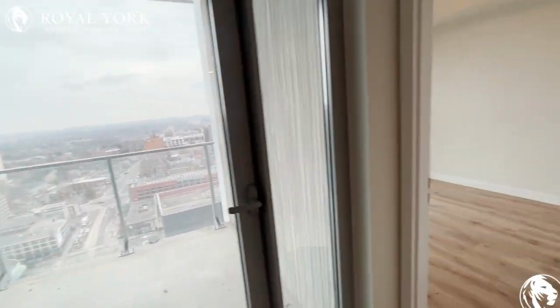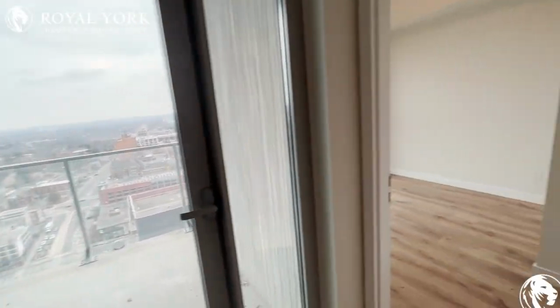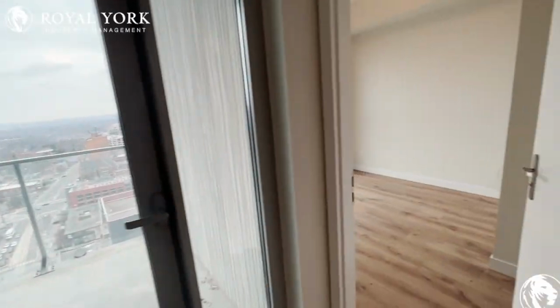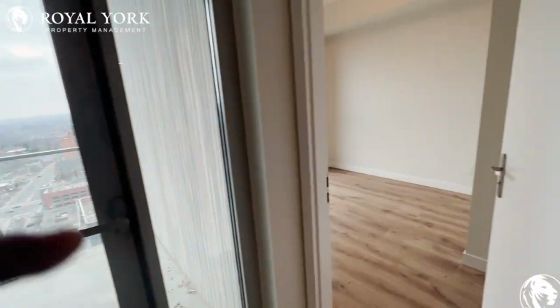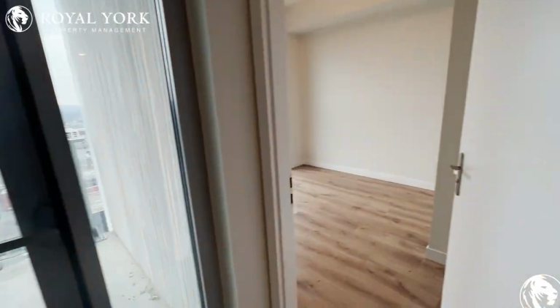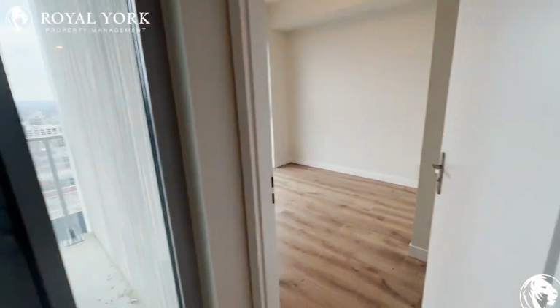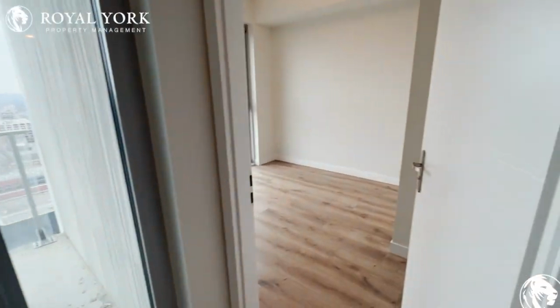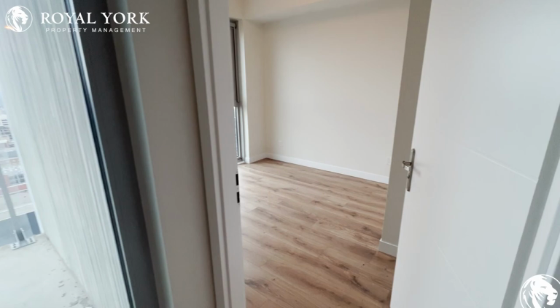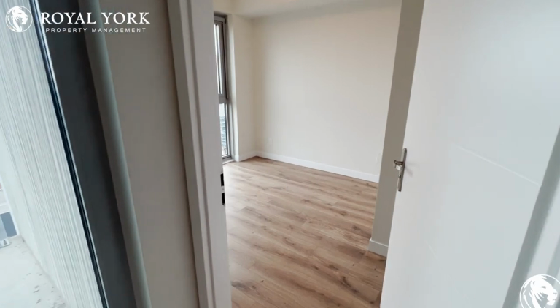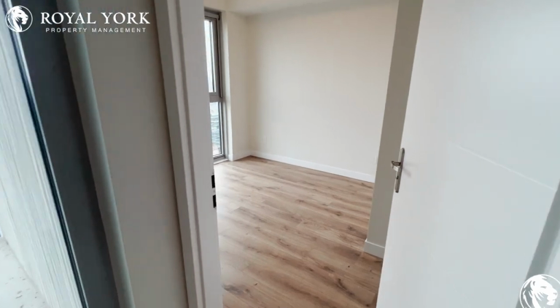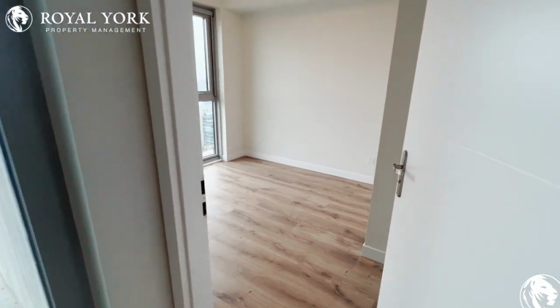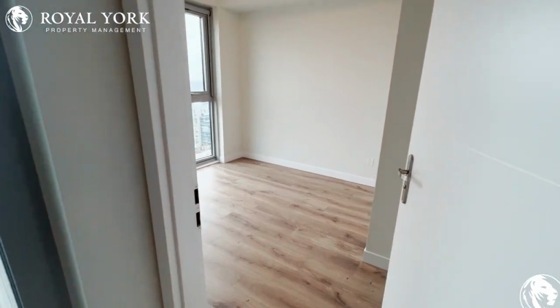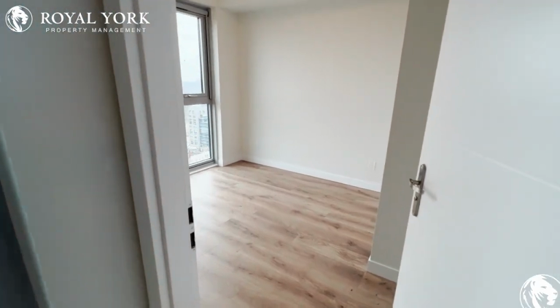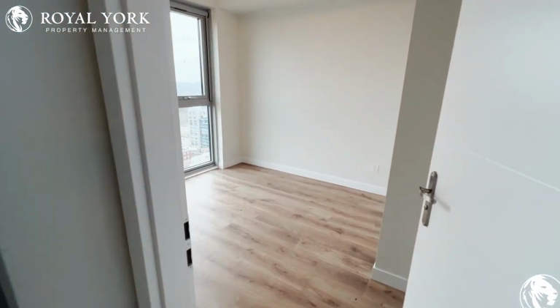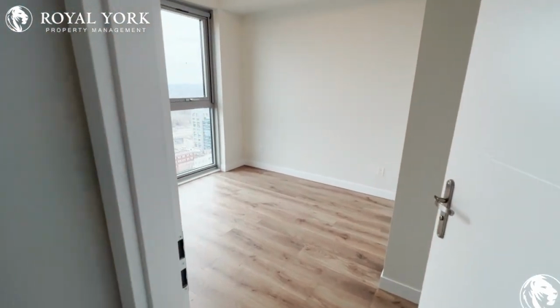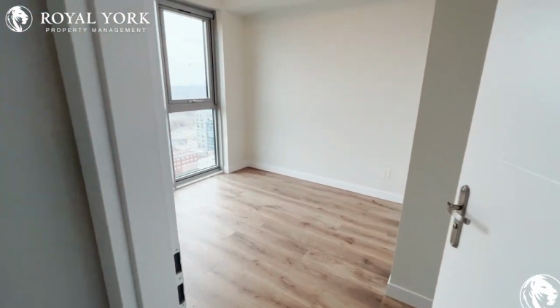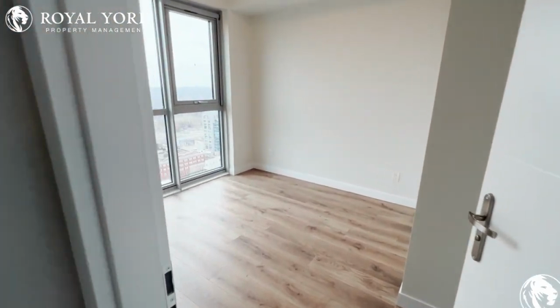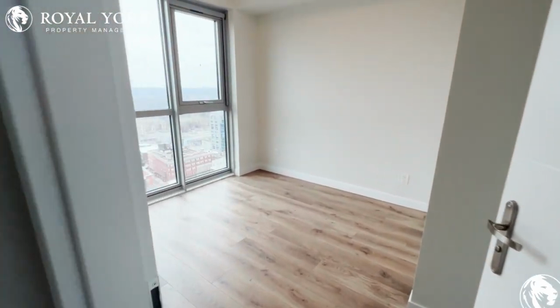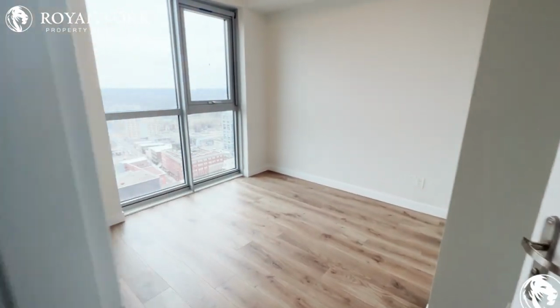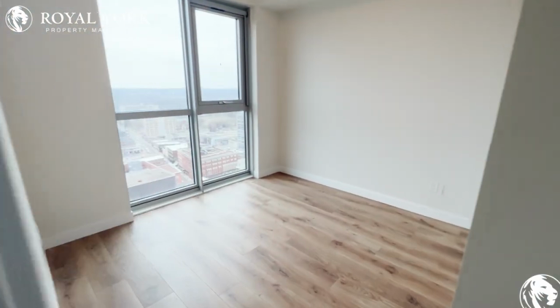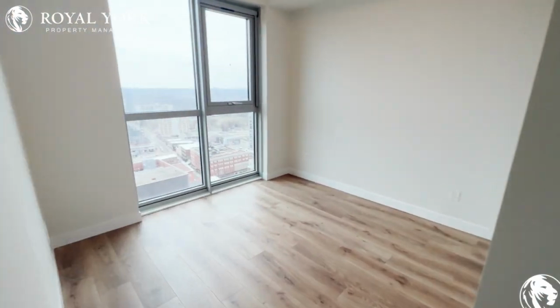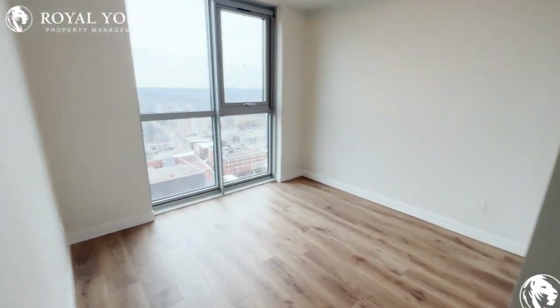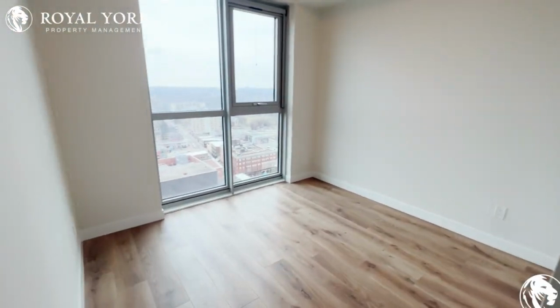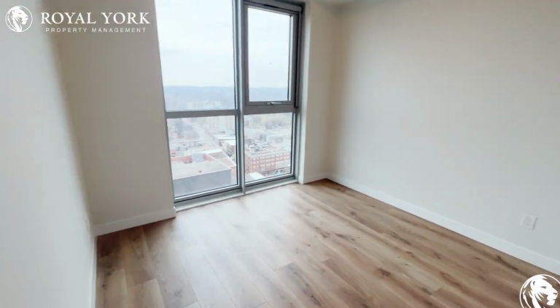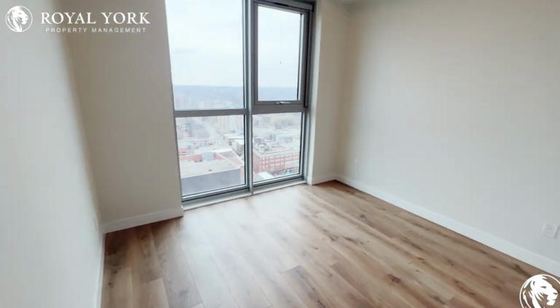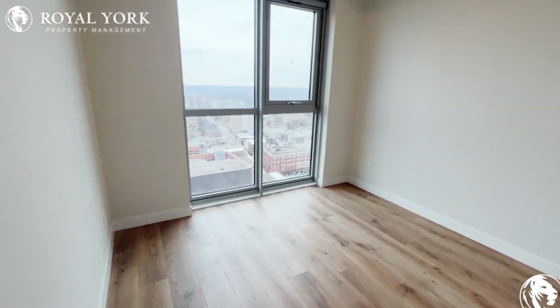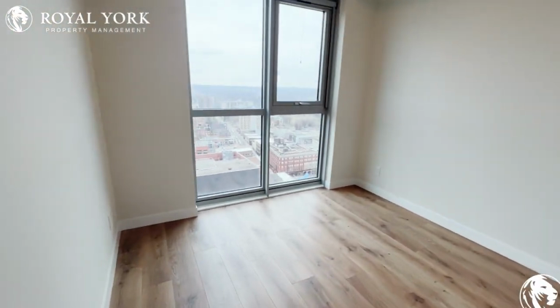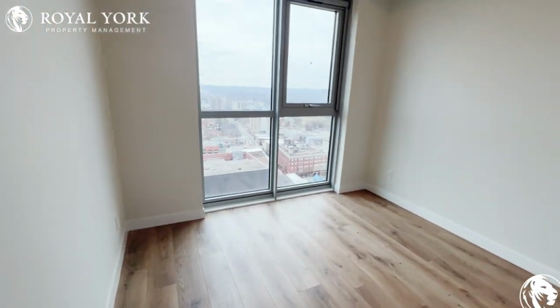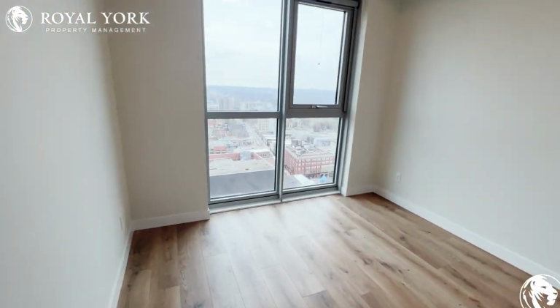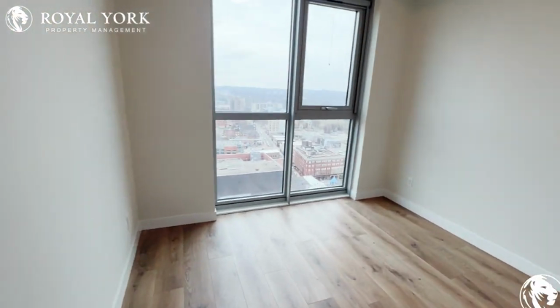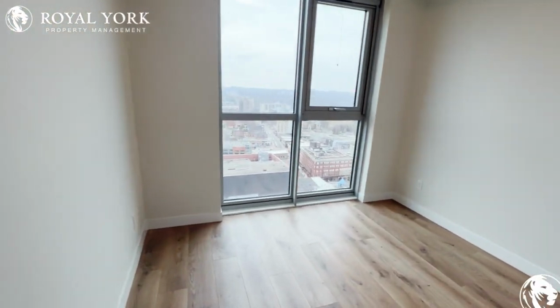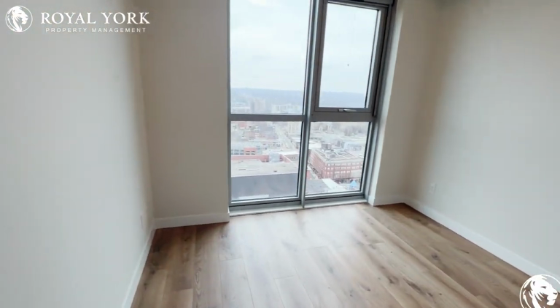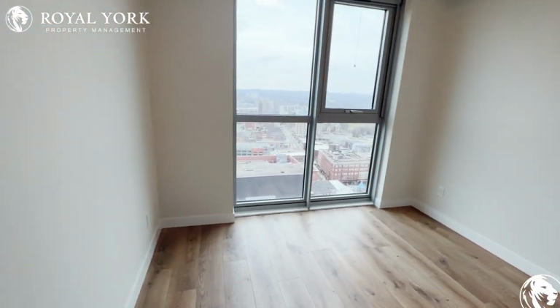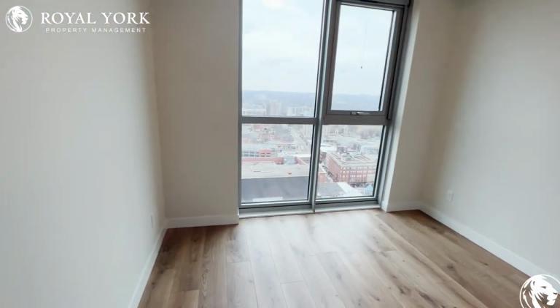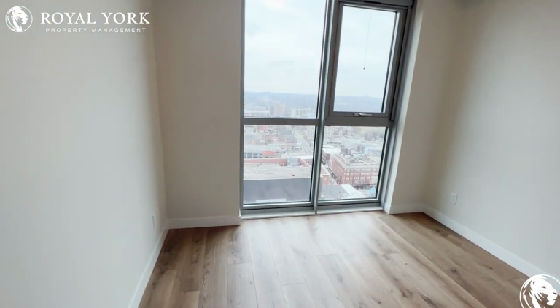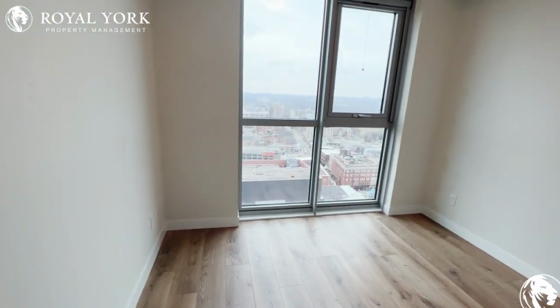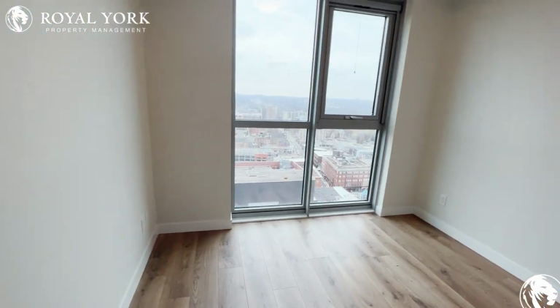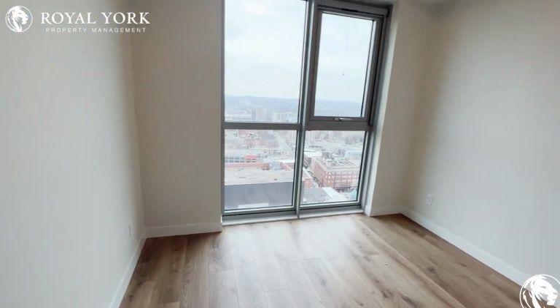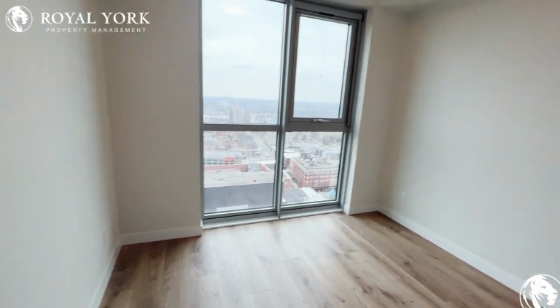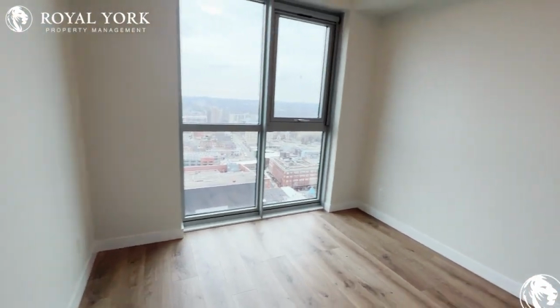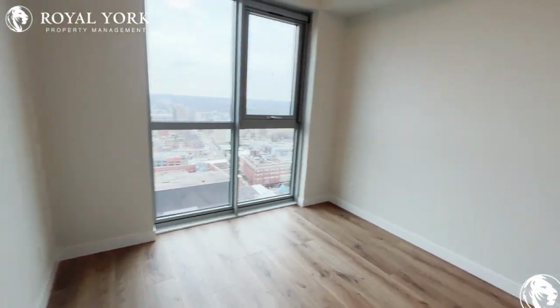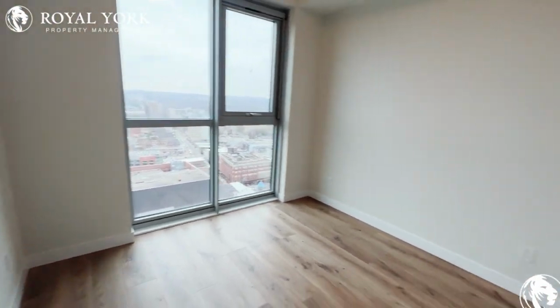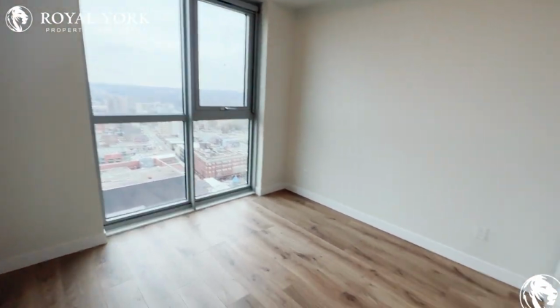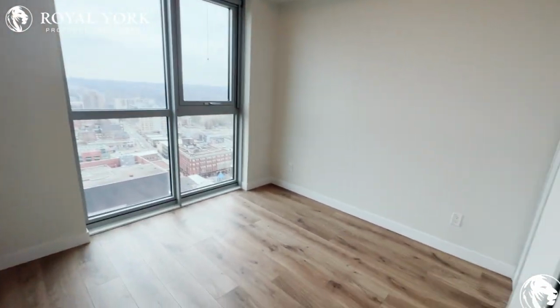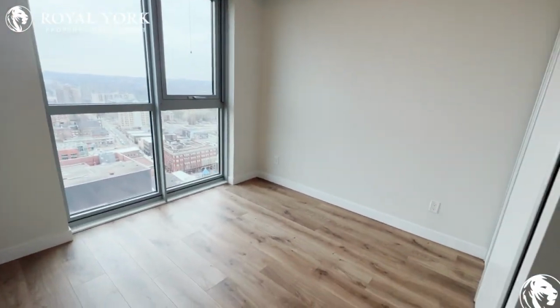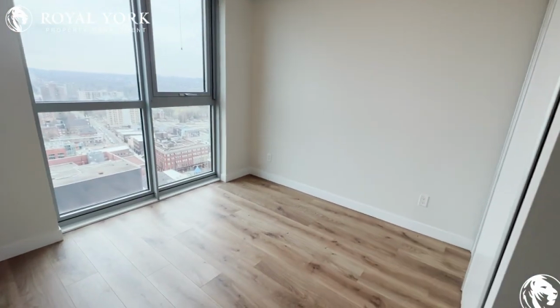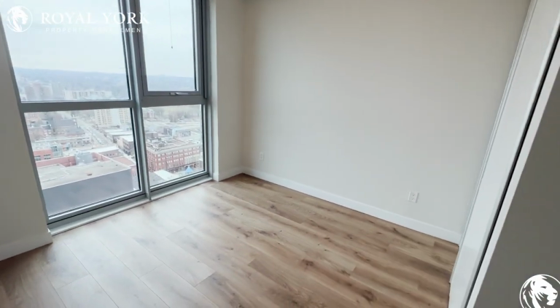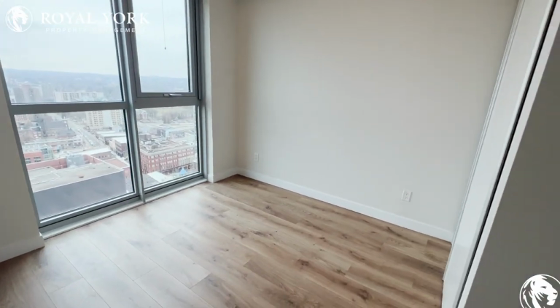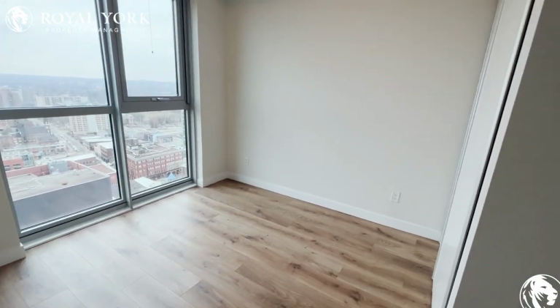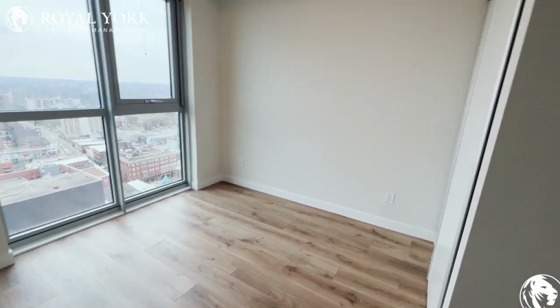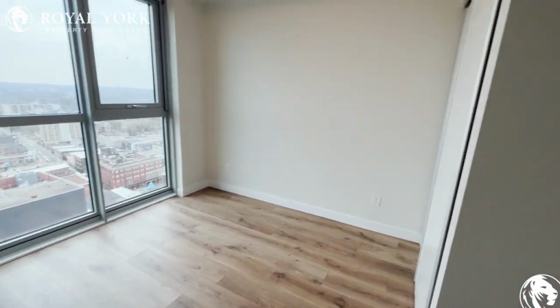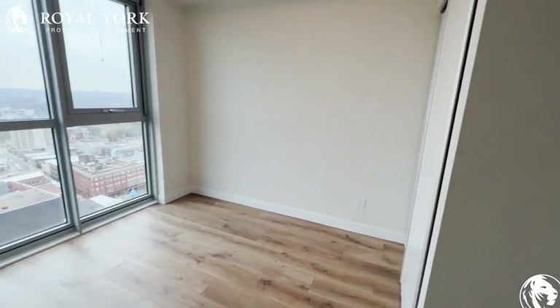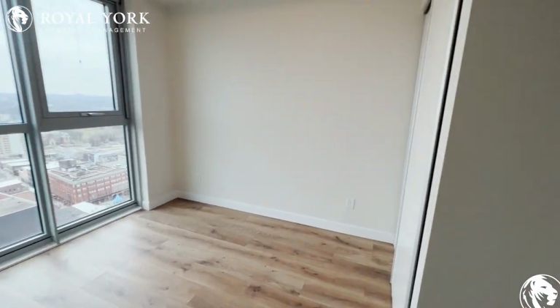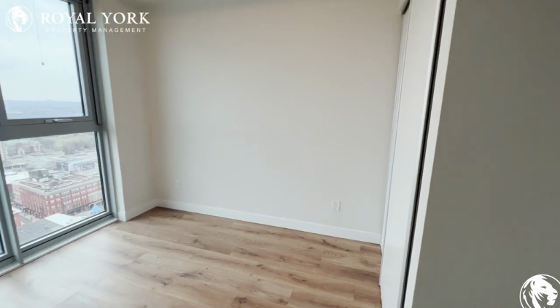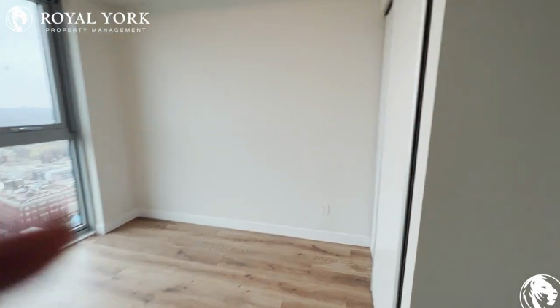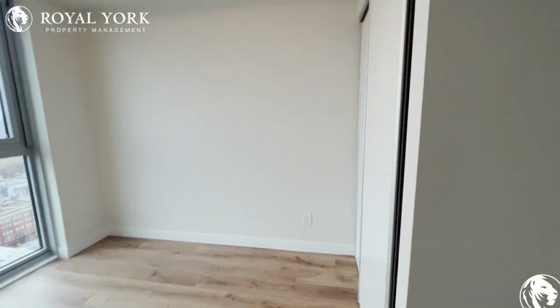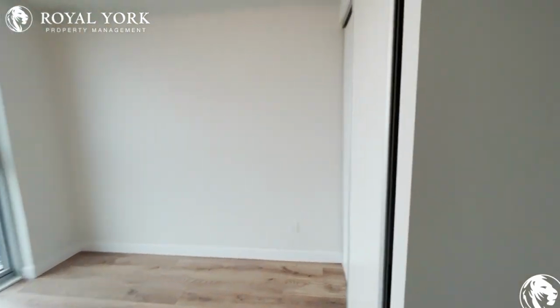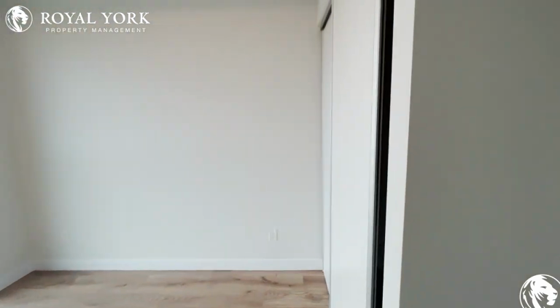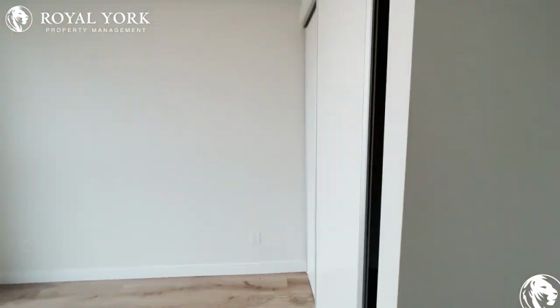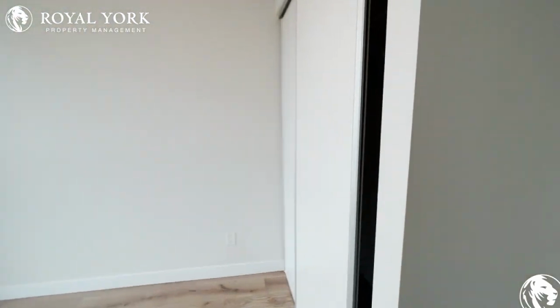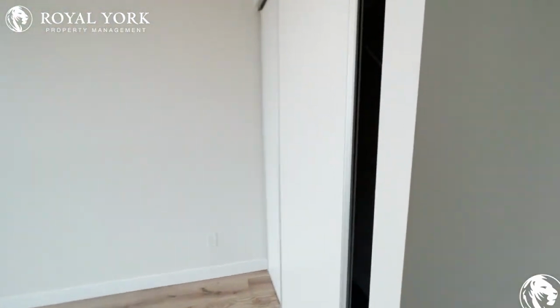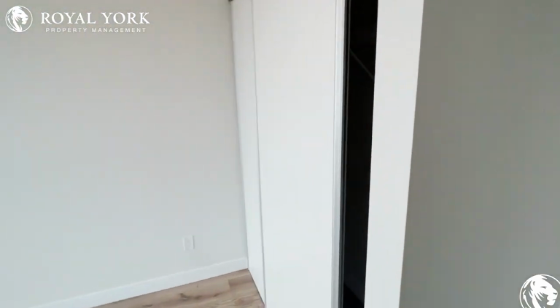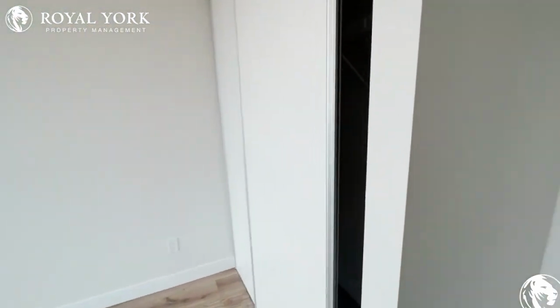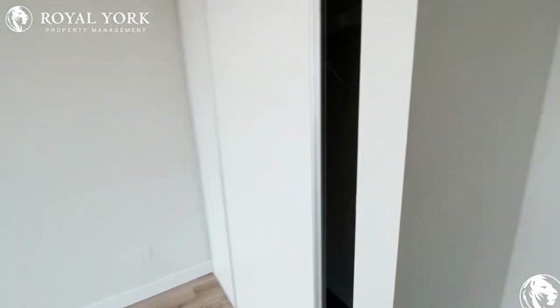Our bedroom is a great size, perfect for a queen size bed. Lots of closet space here.